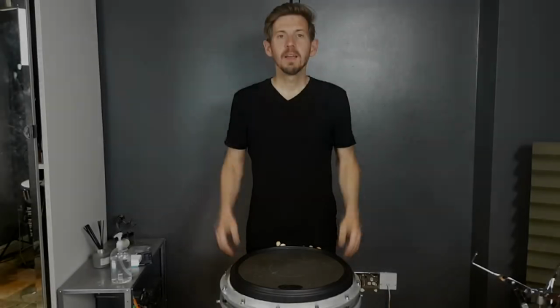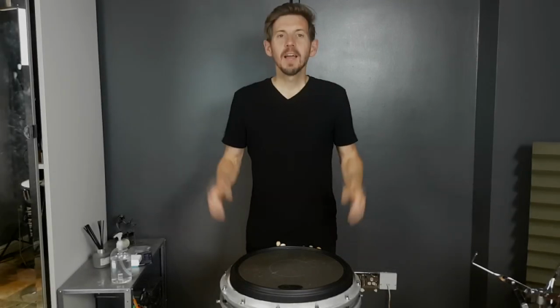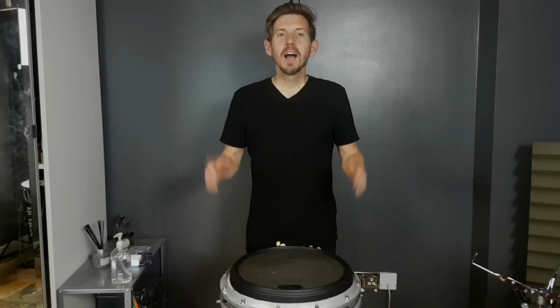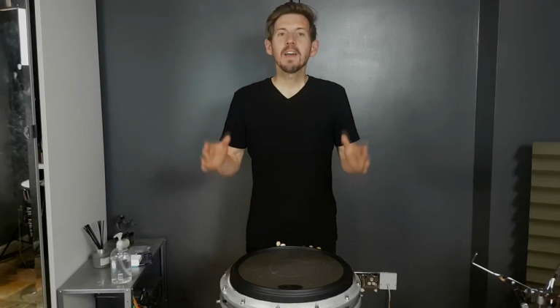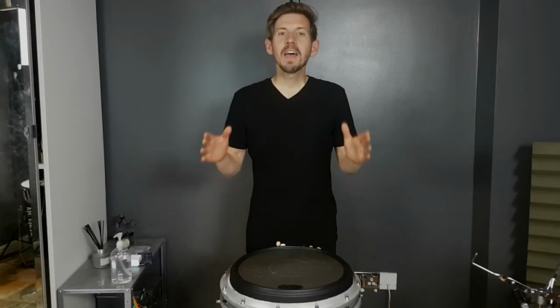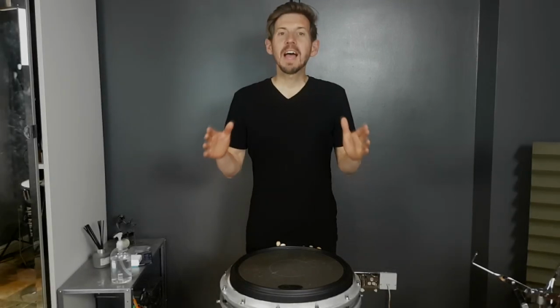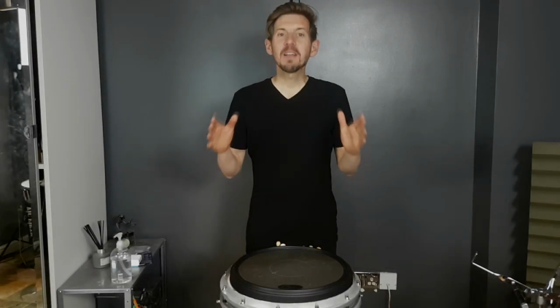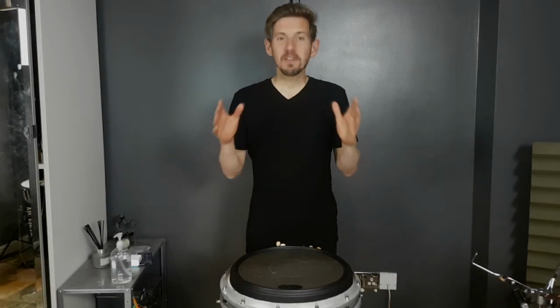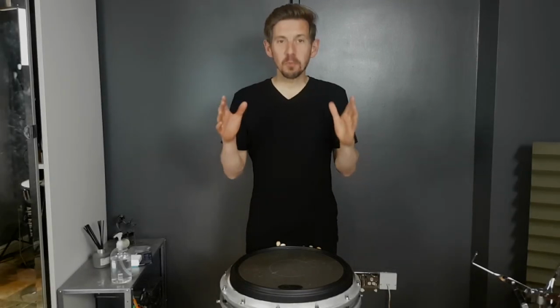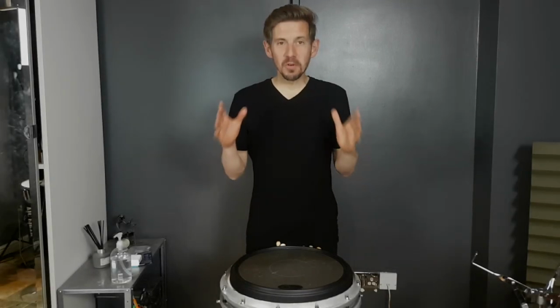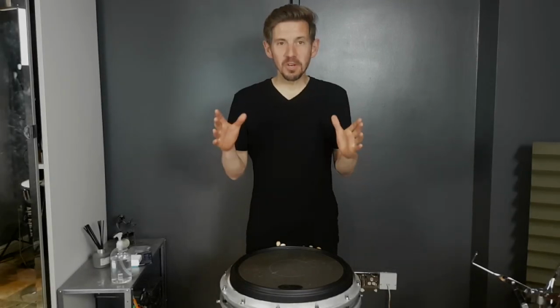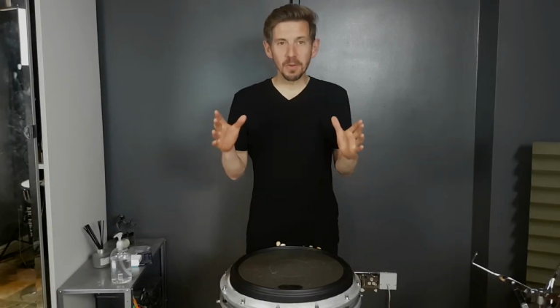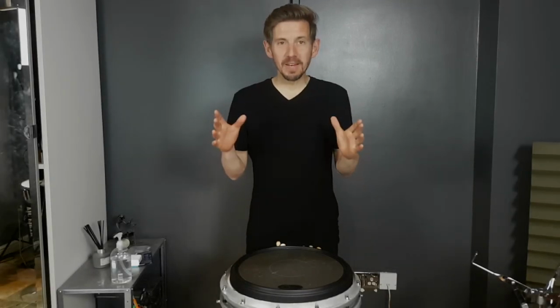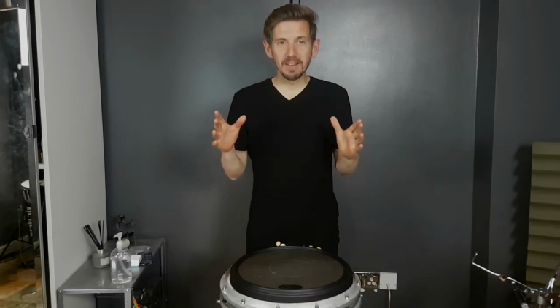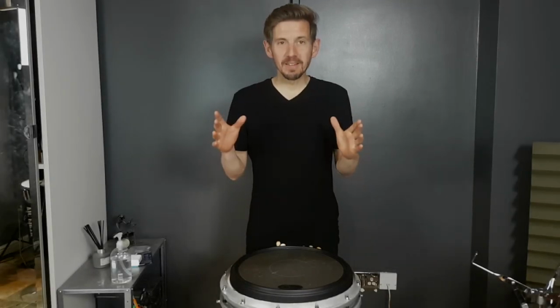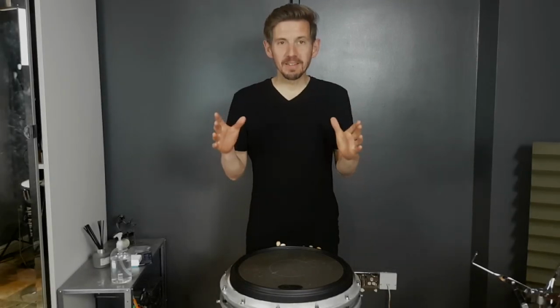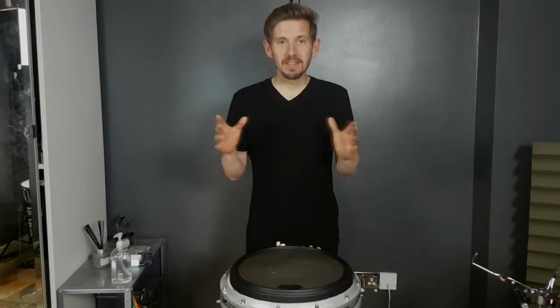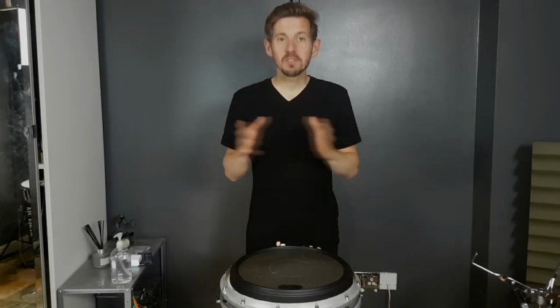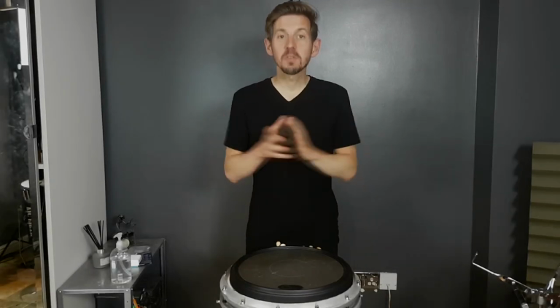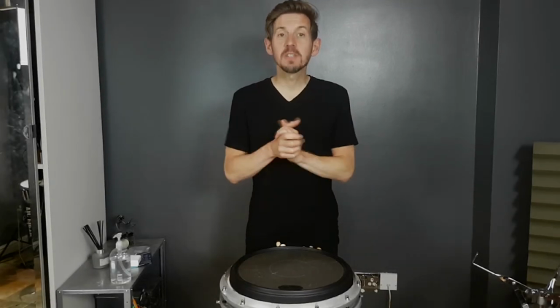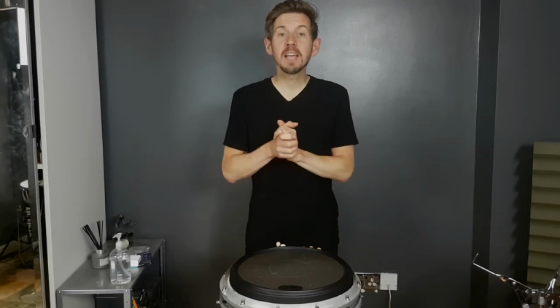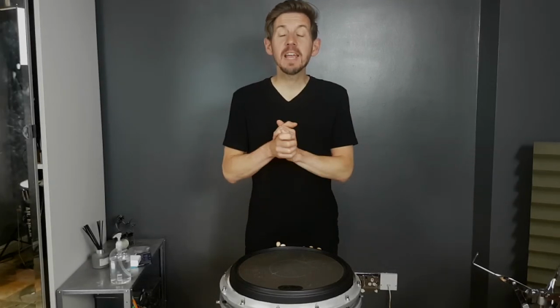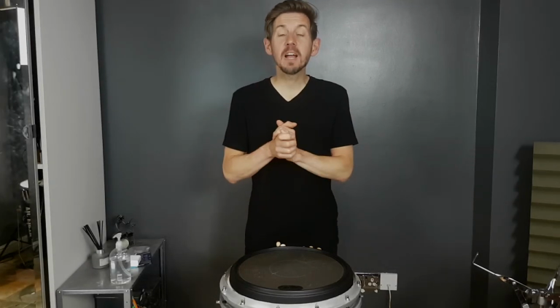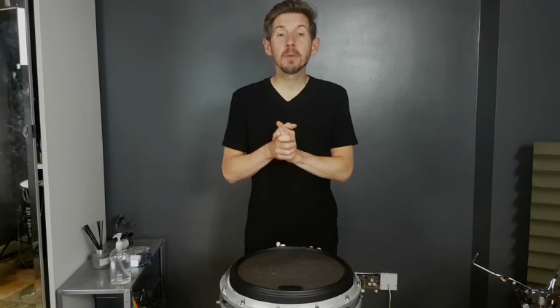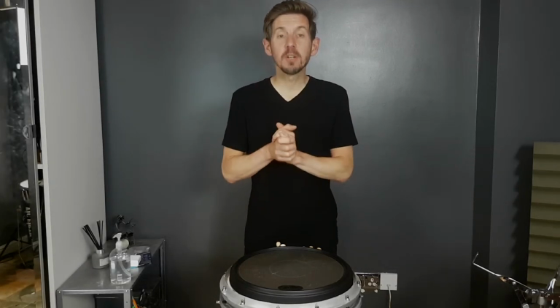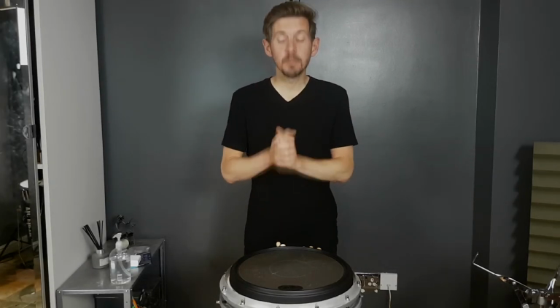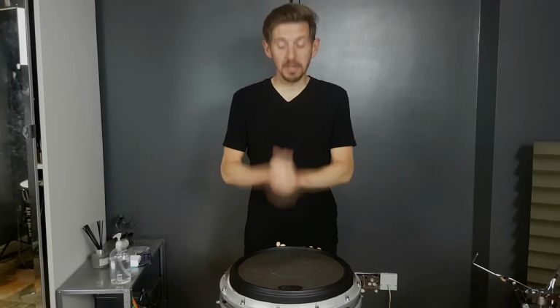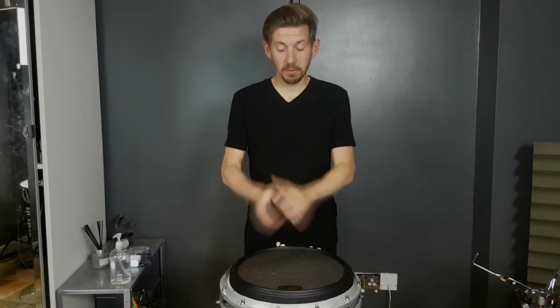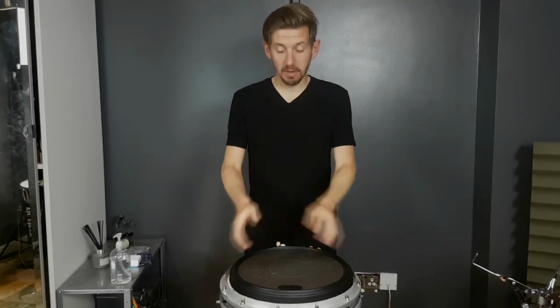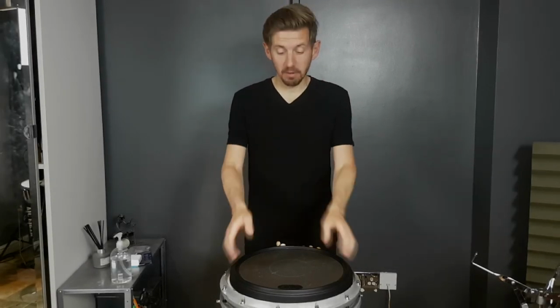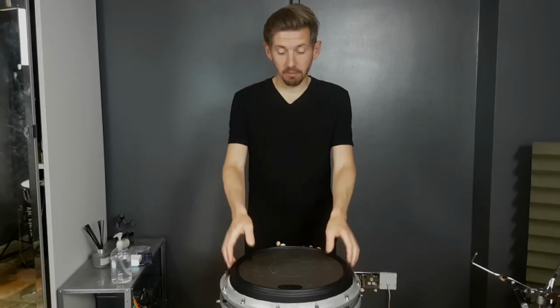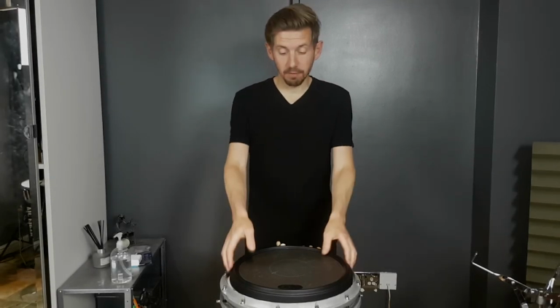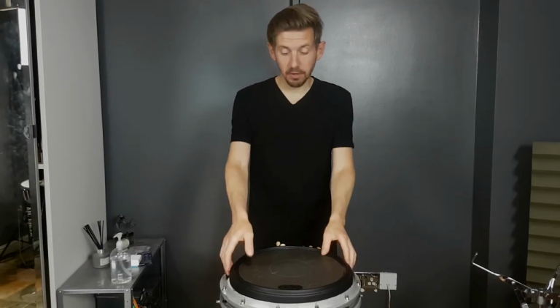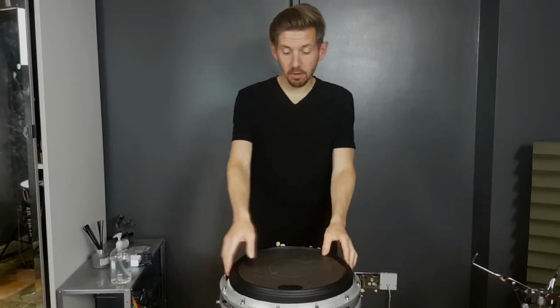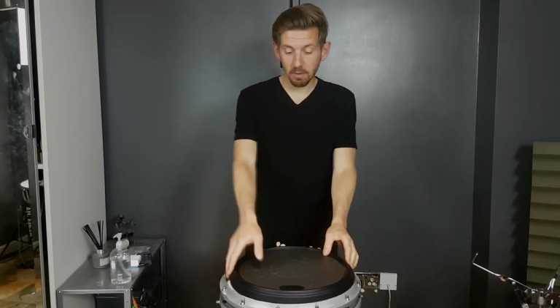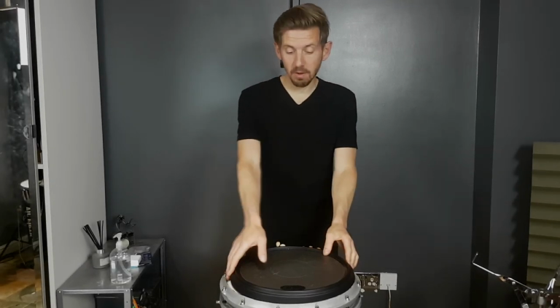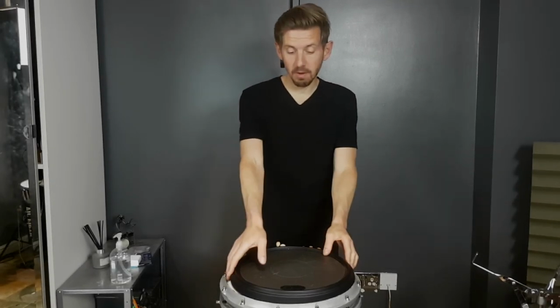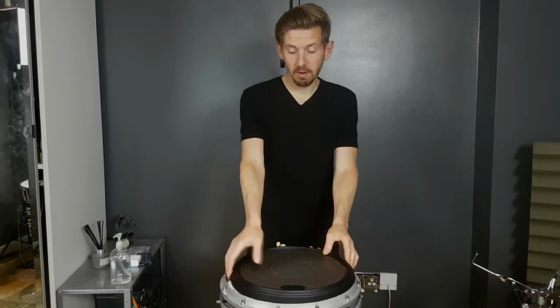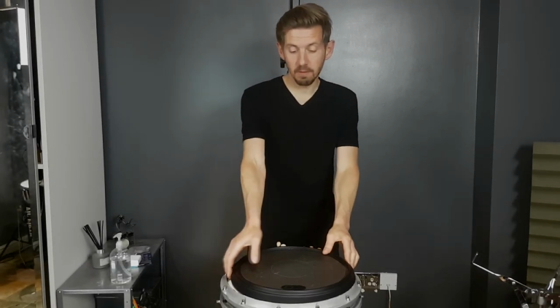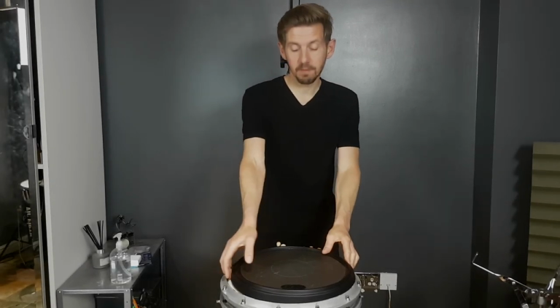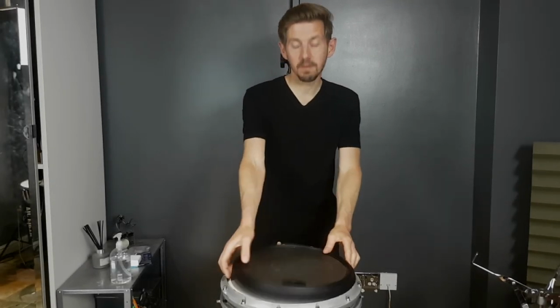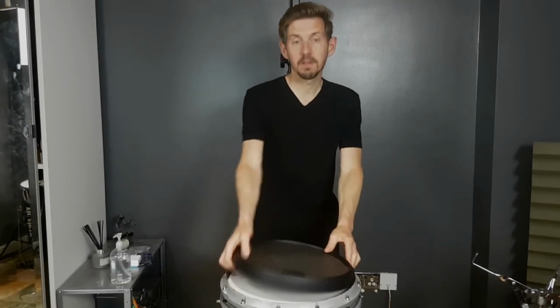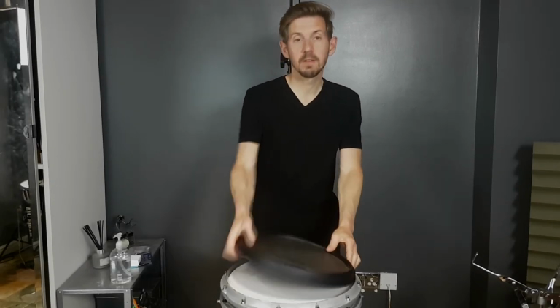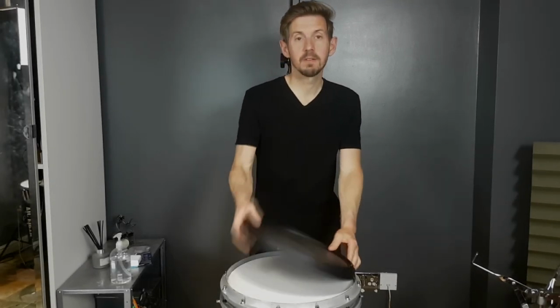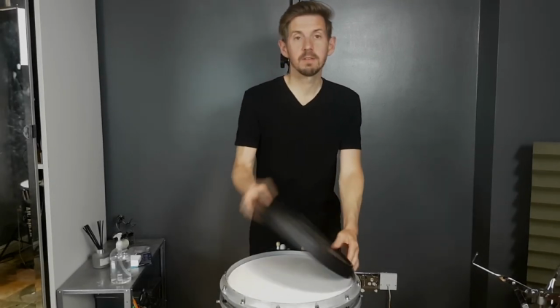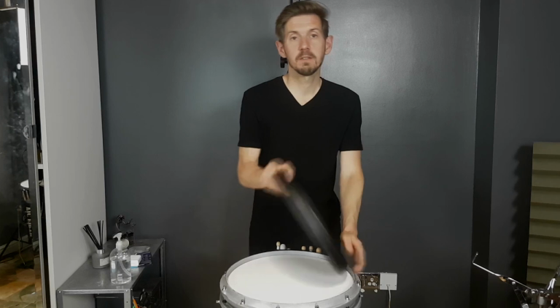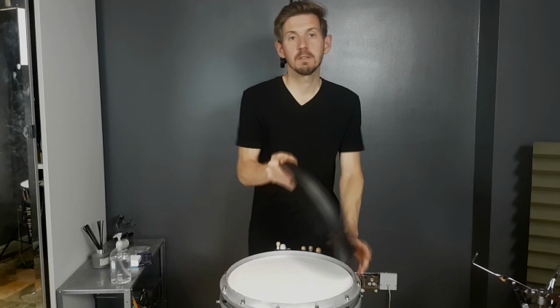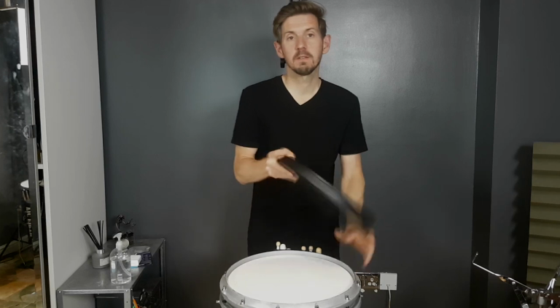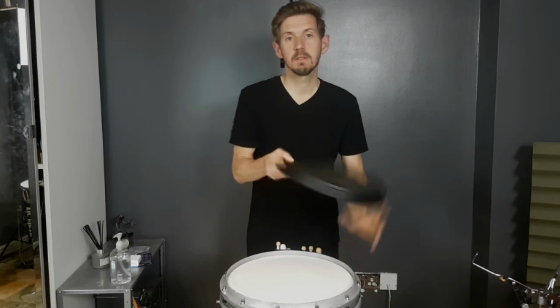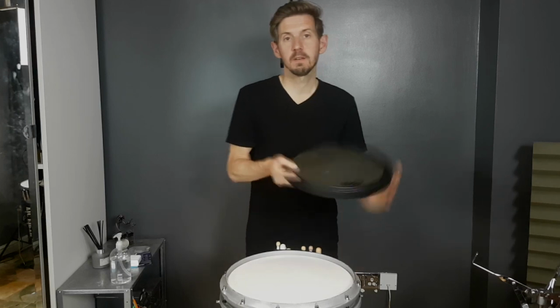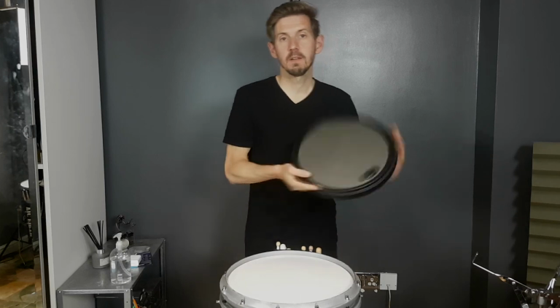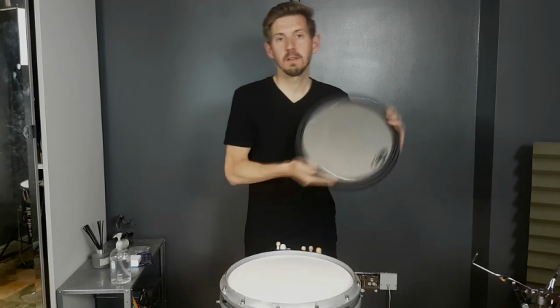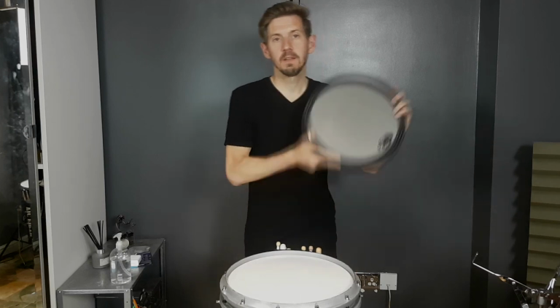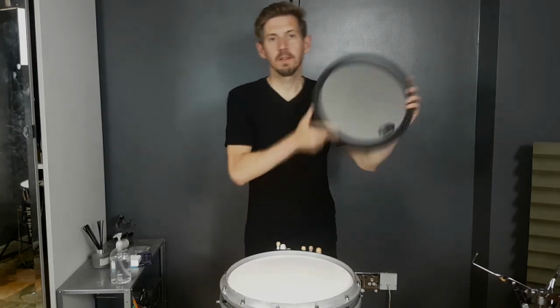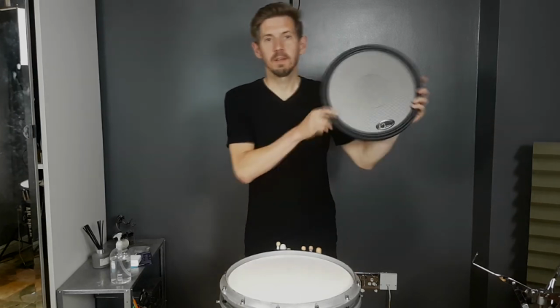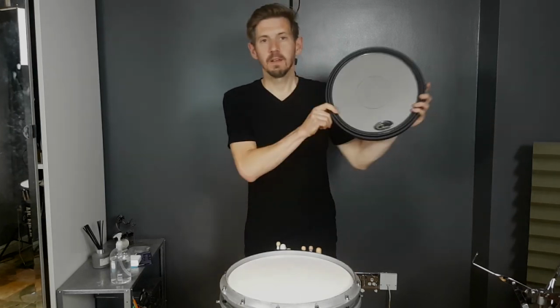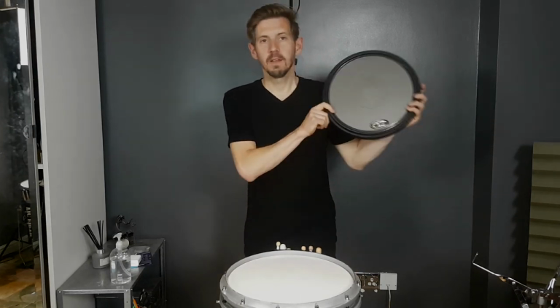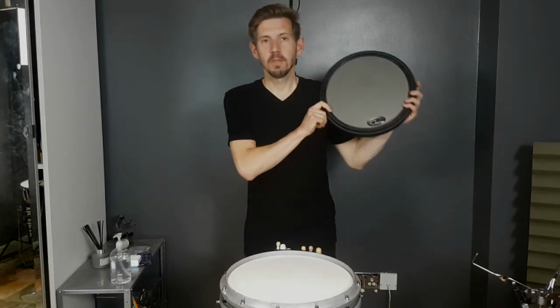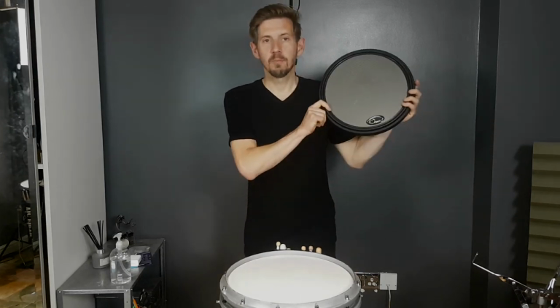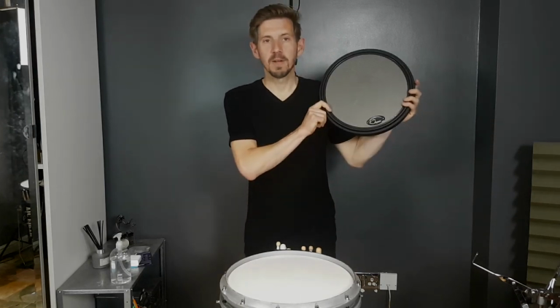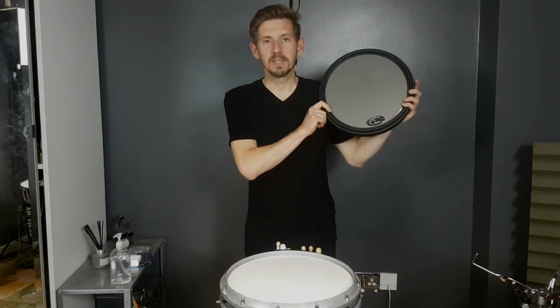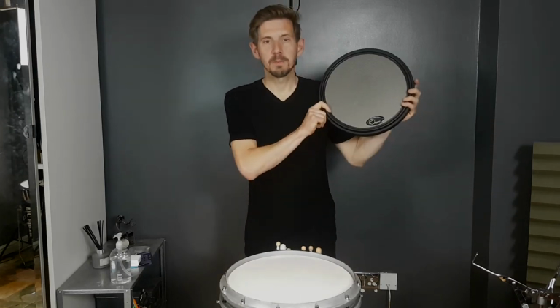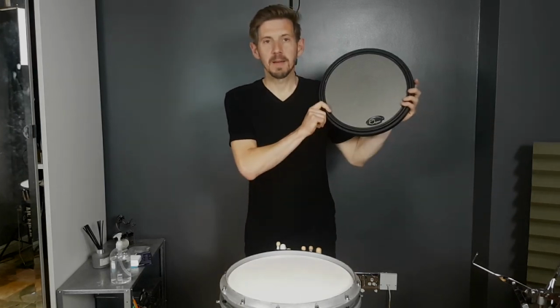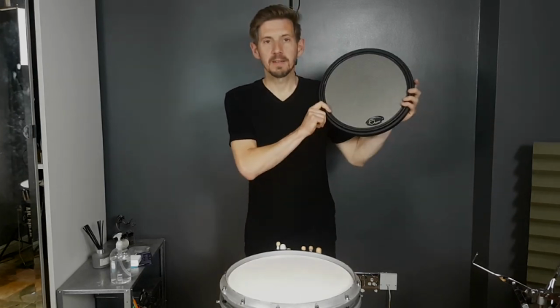Hi there, how's everyone doing? So today I'm going to be doing a review of the practice pad.